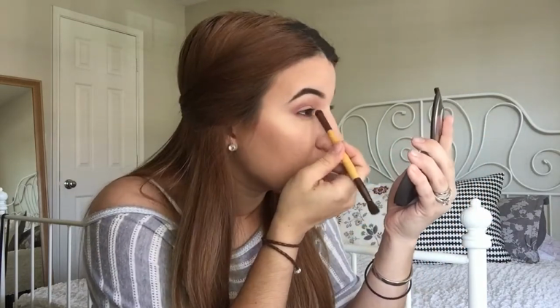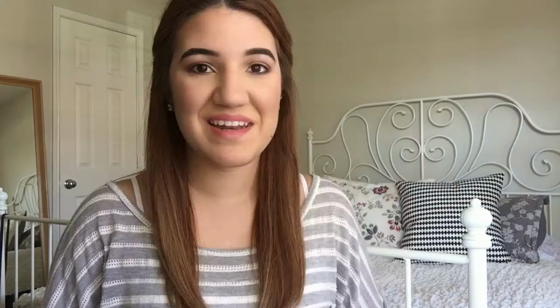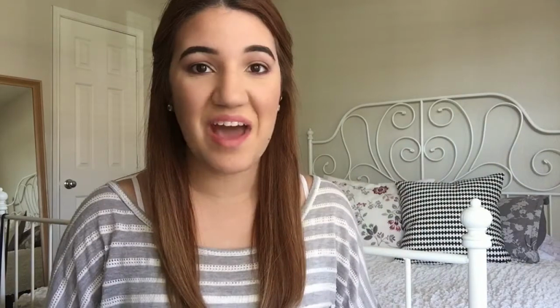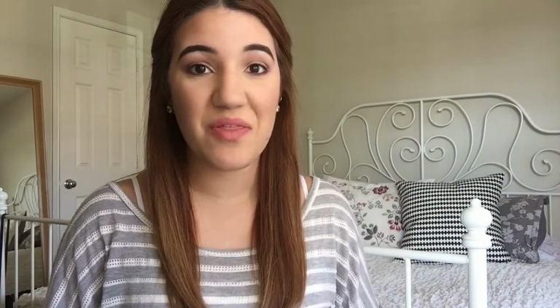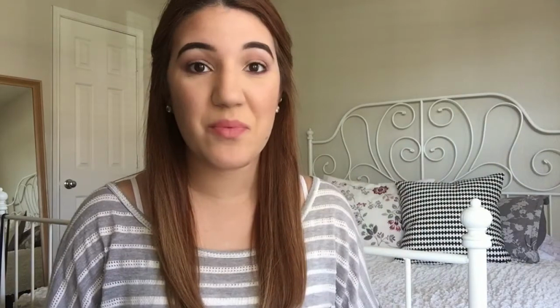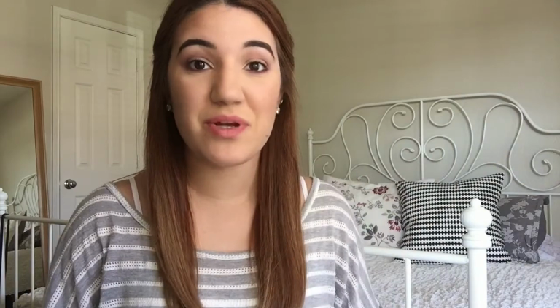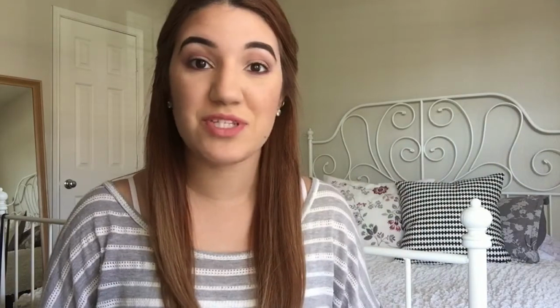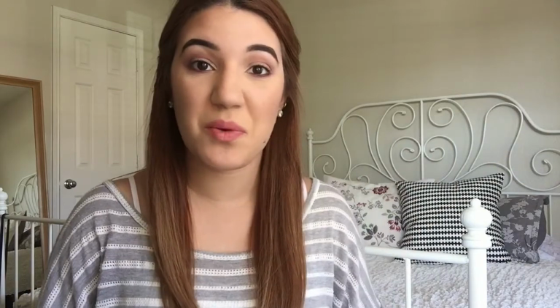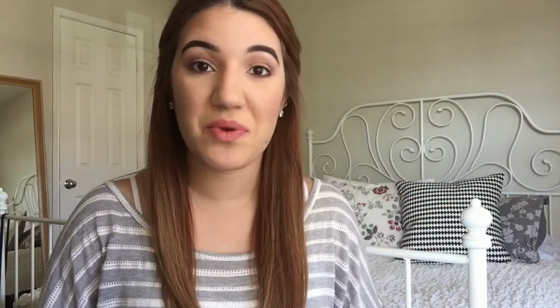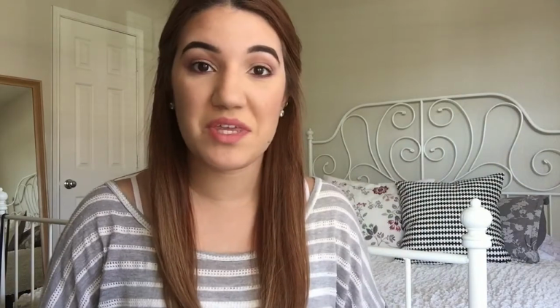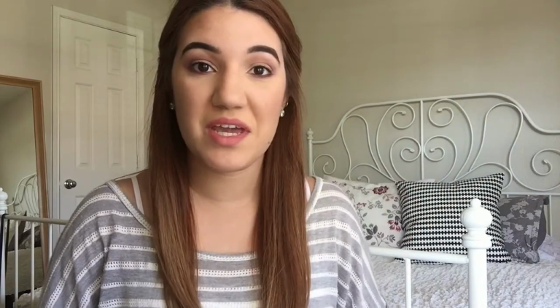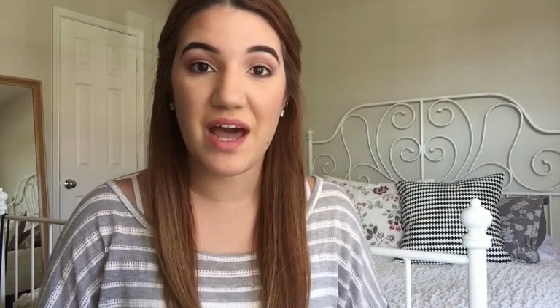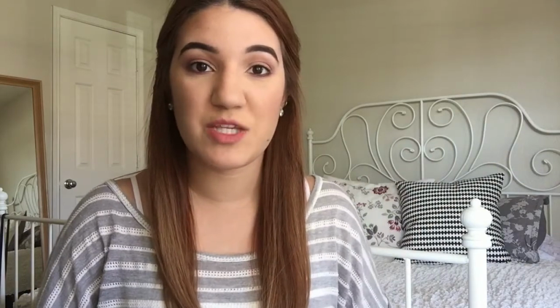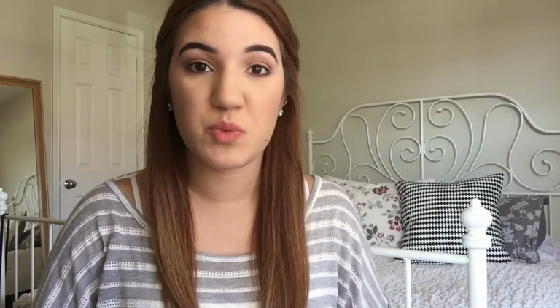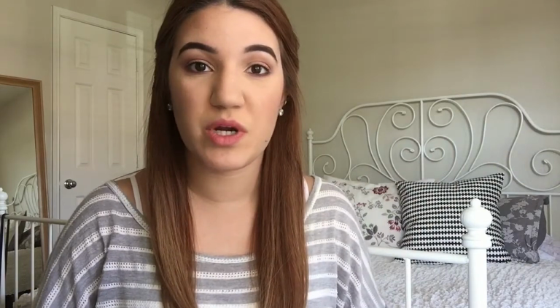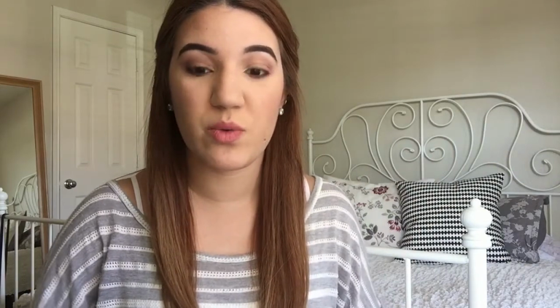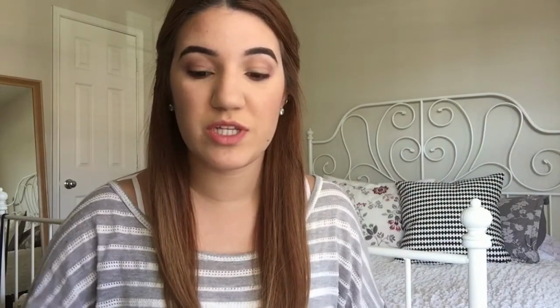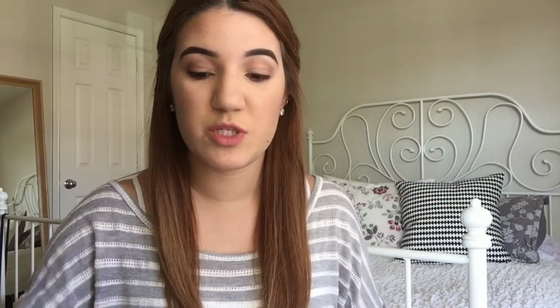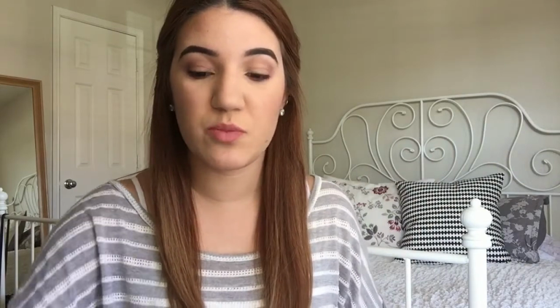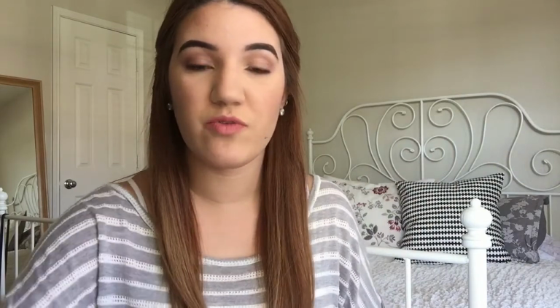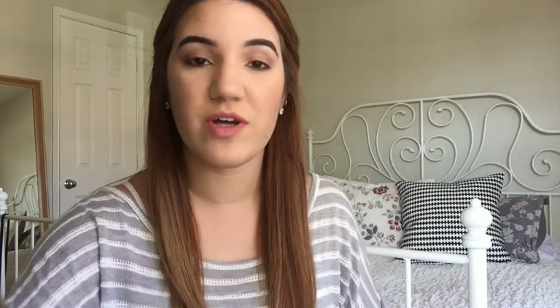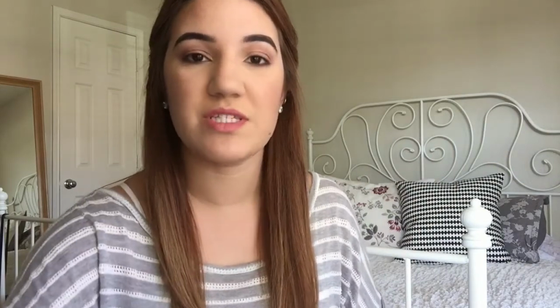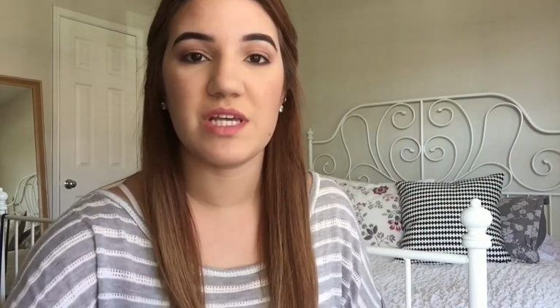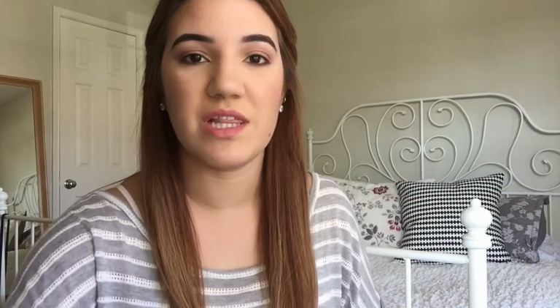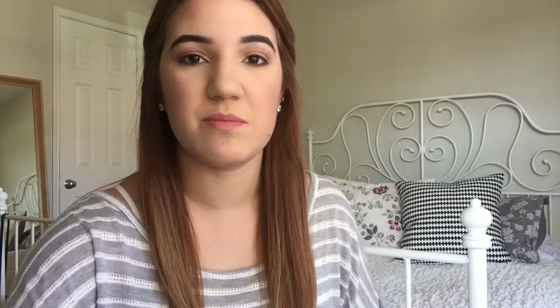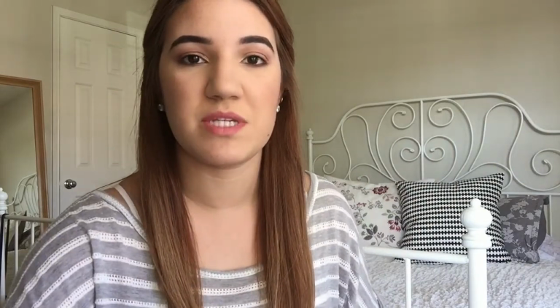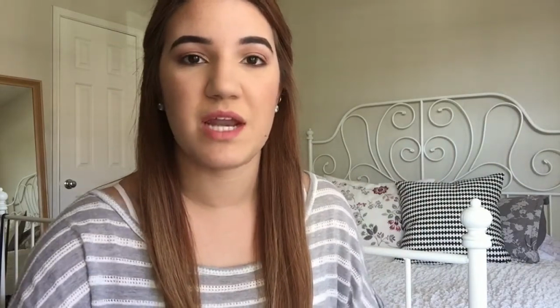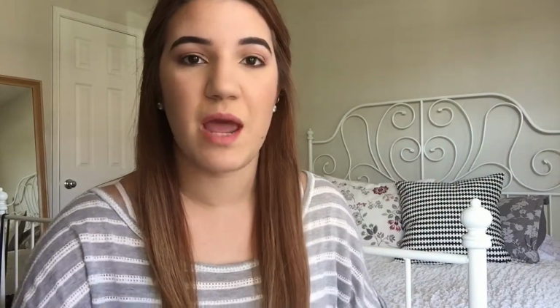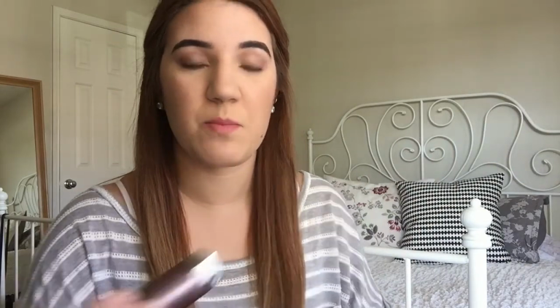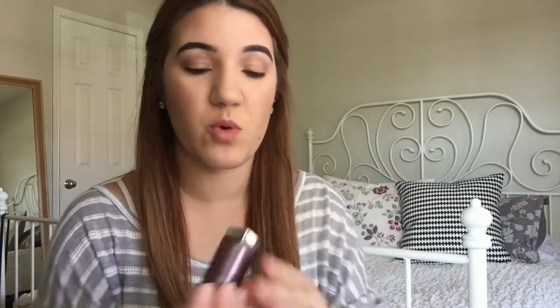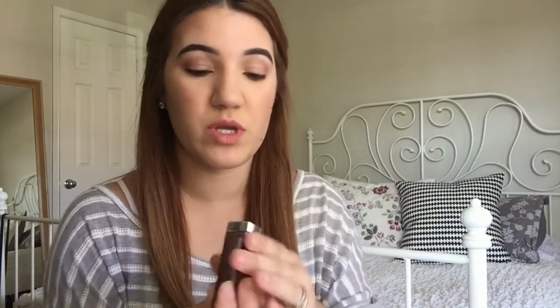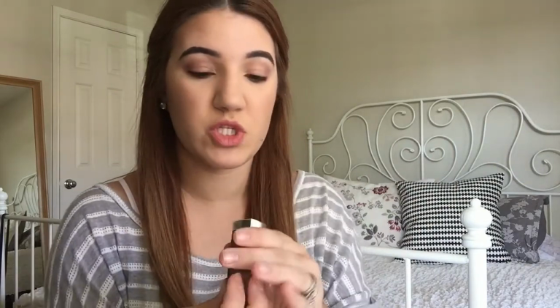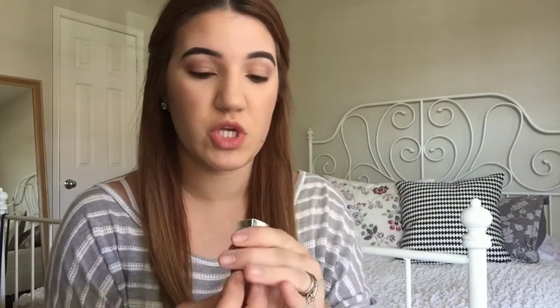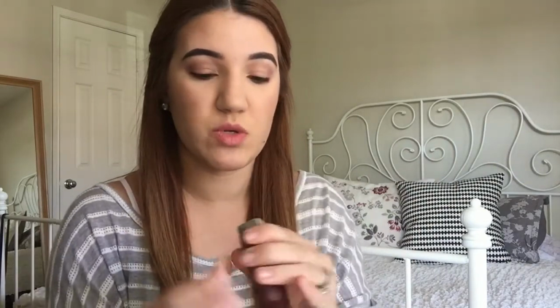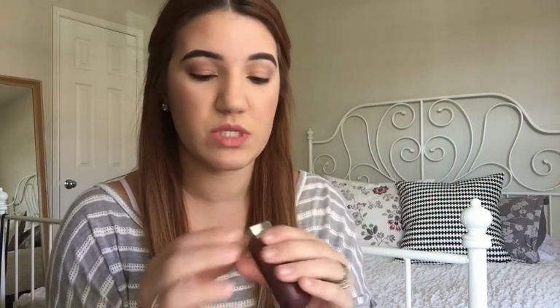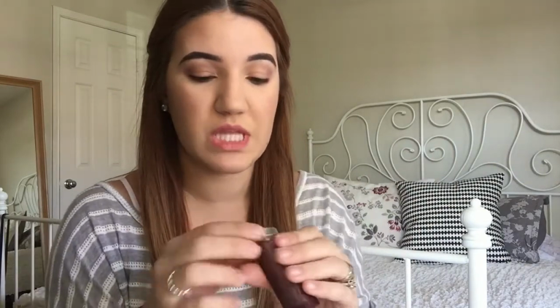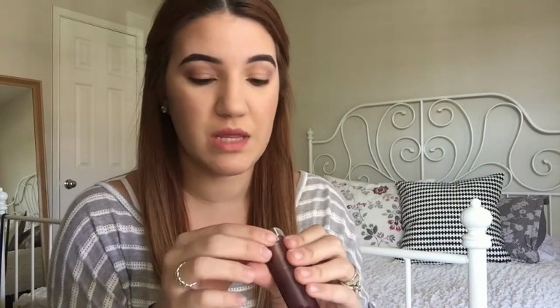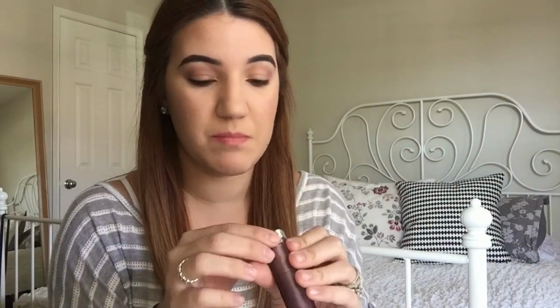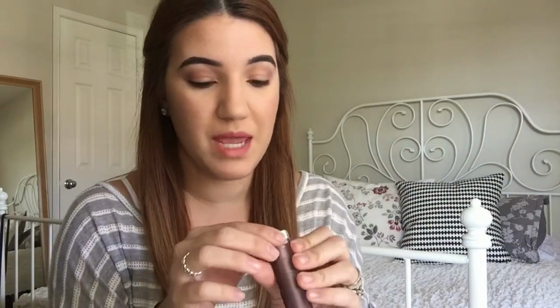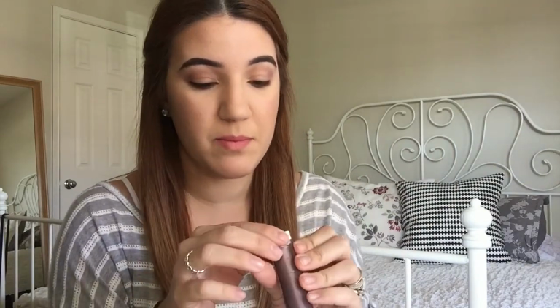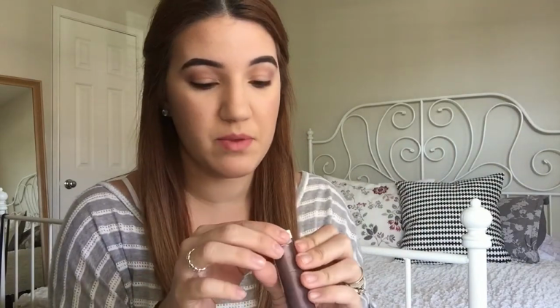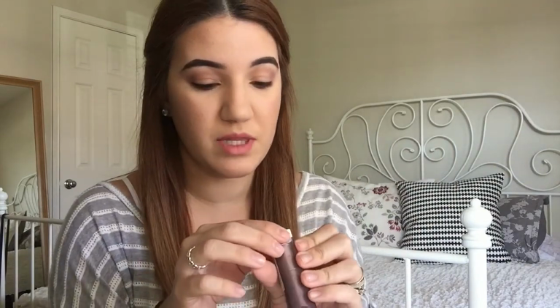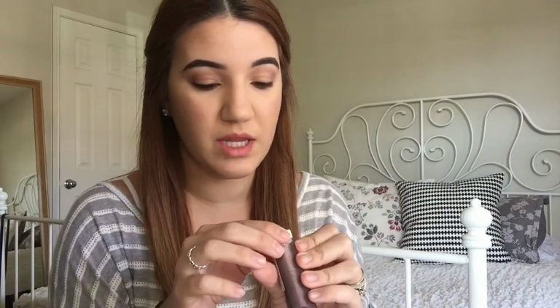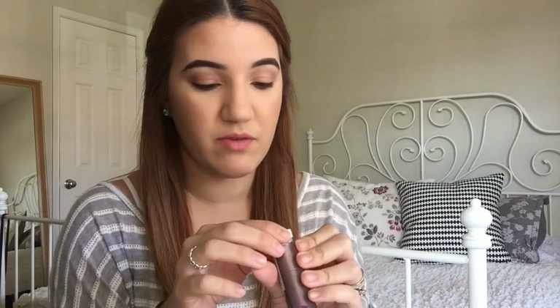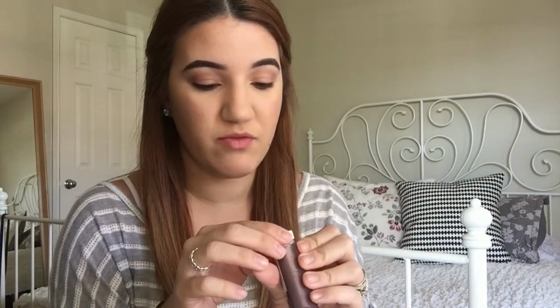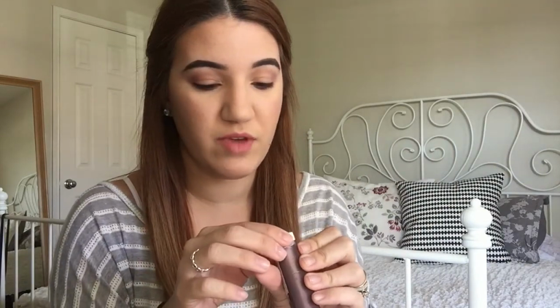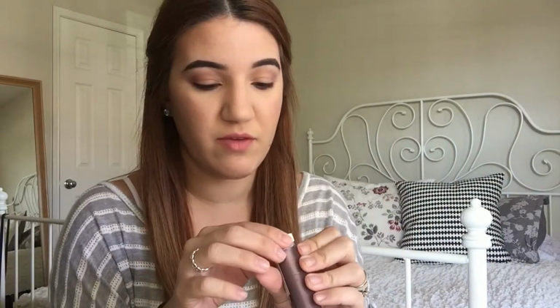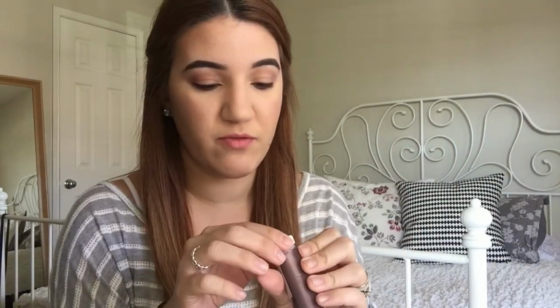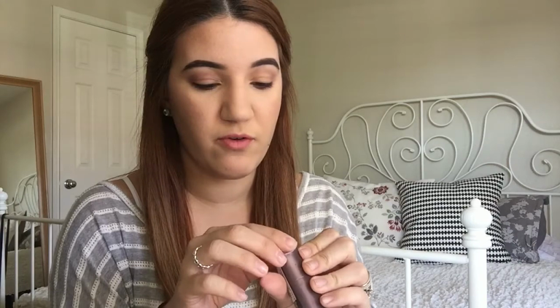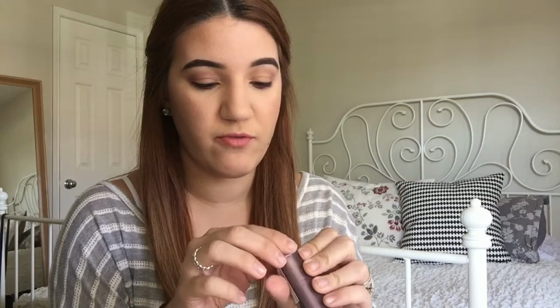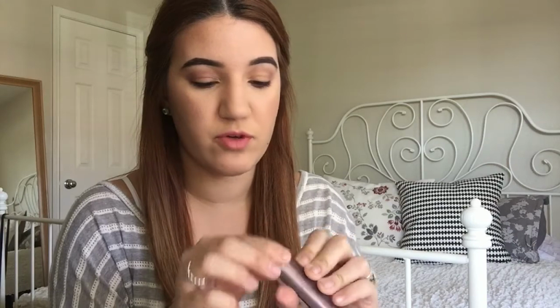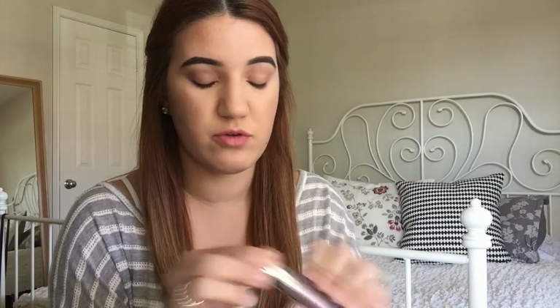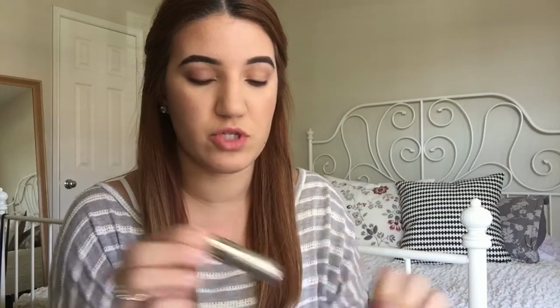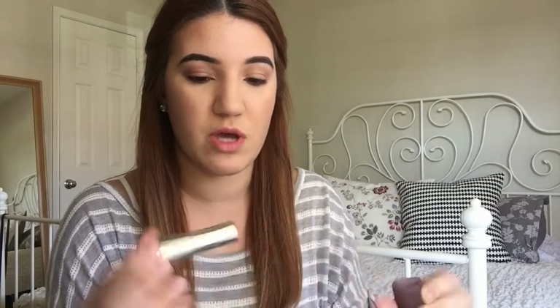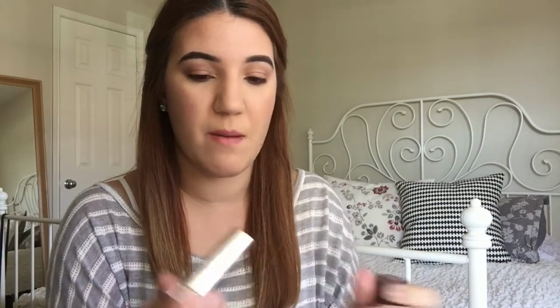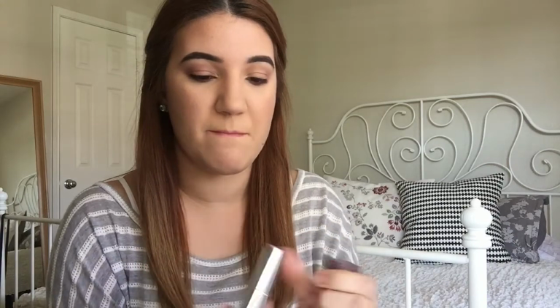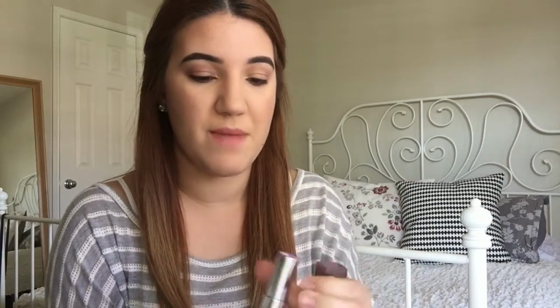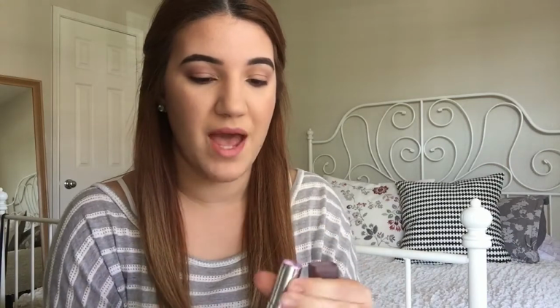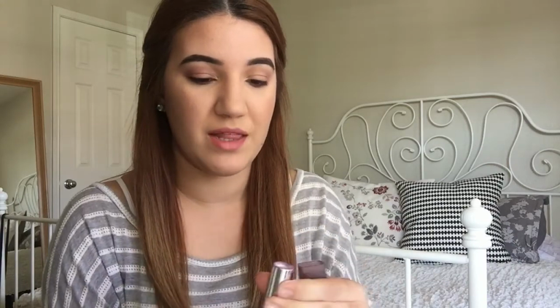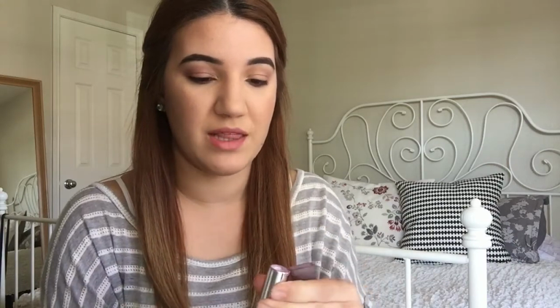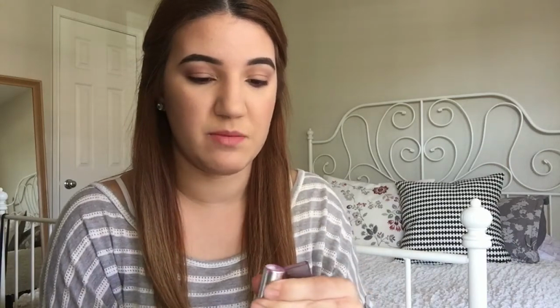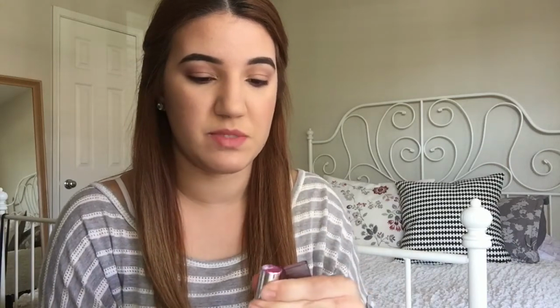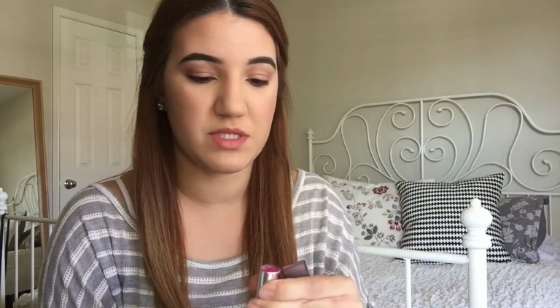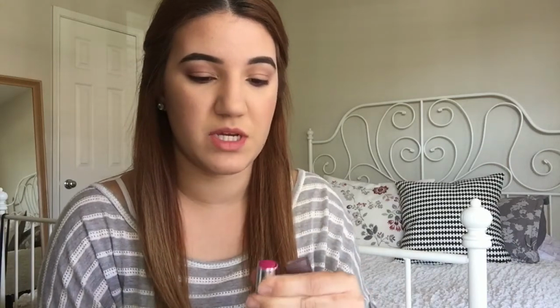Now that we're done with the eyes we're going to move on to lips, and I'm going to use the Maybelline Faint for Fuchsia matte lipstick.